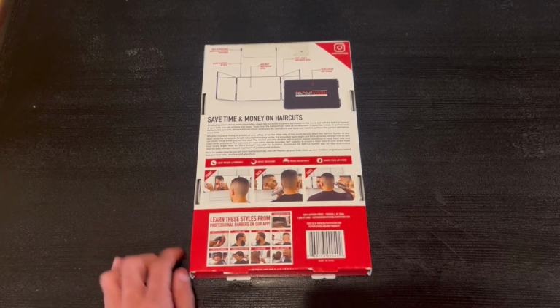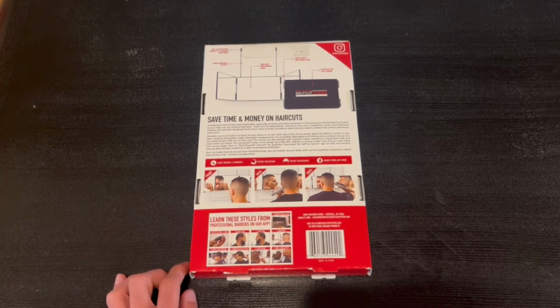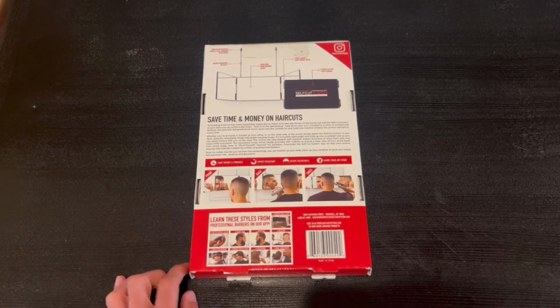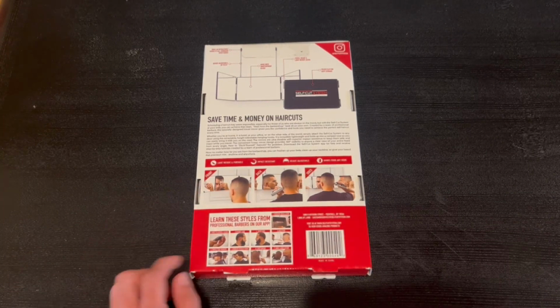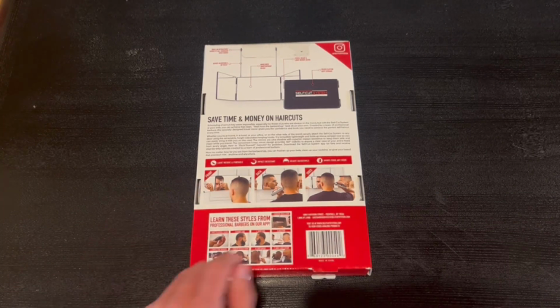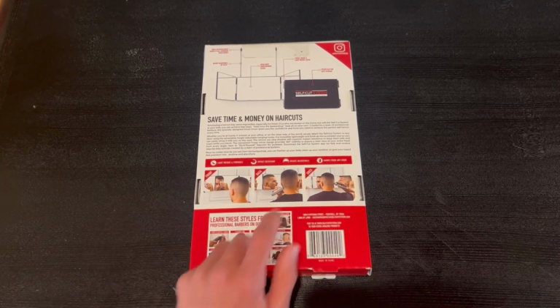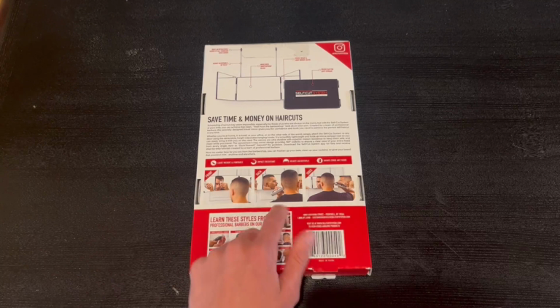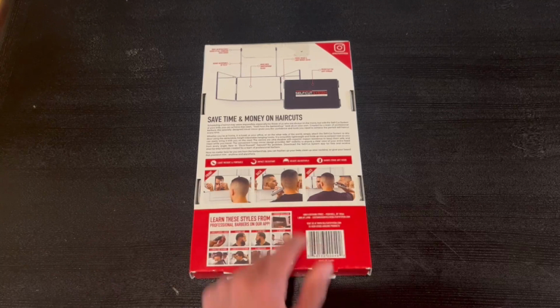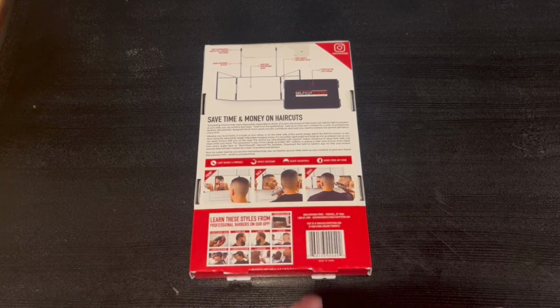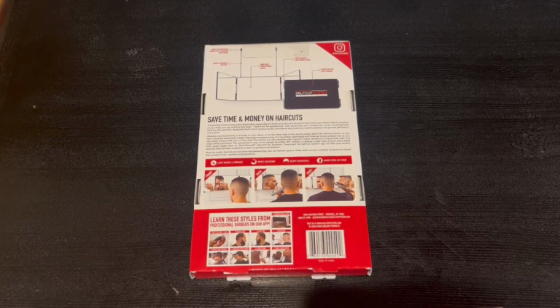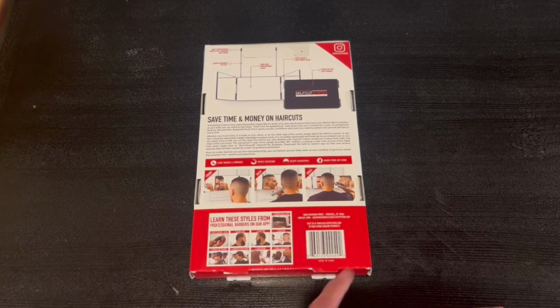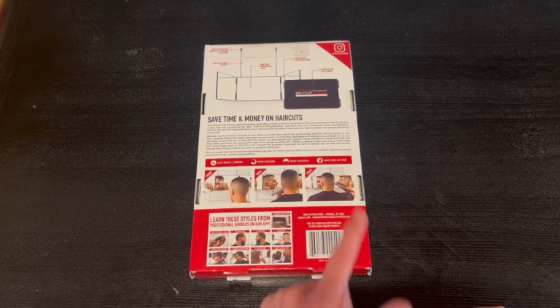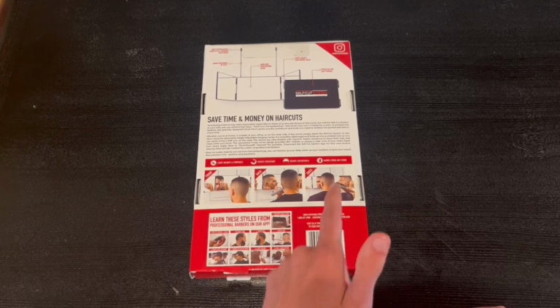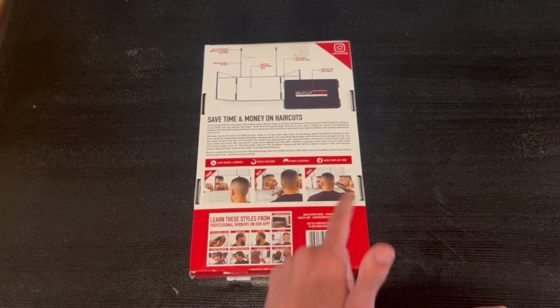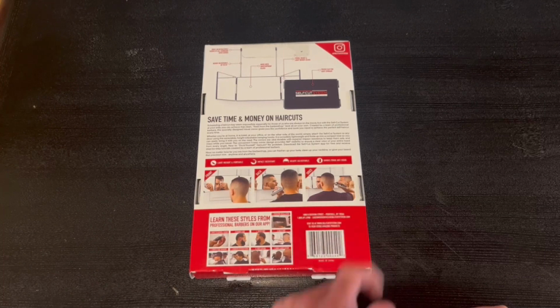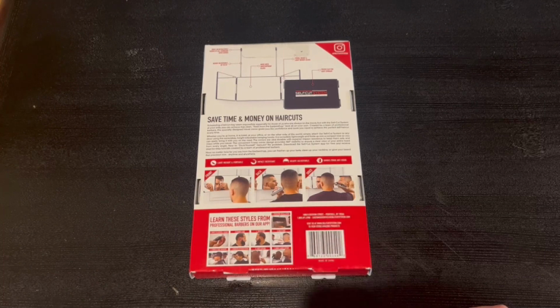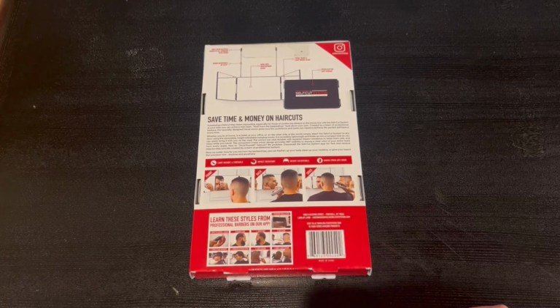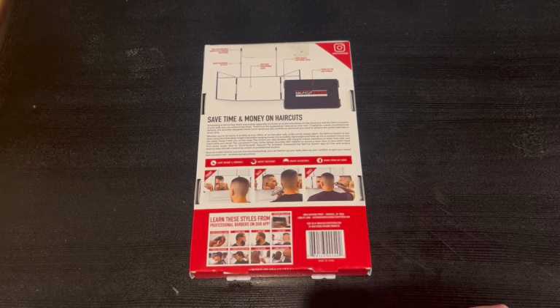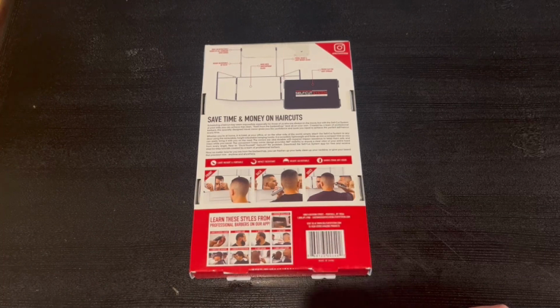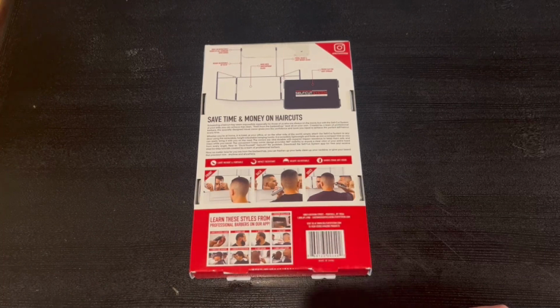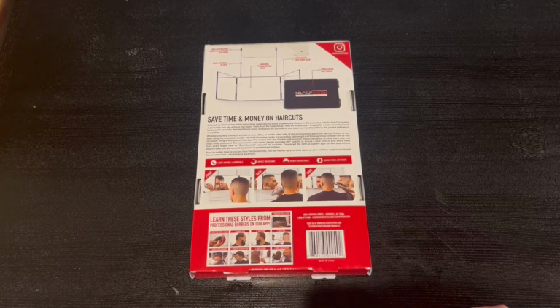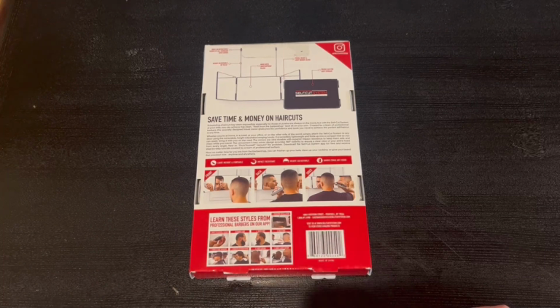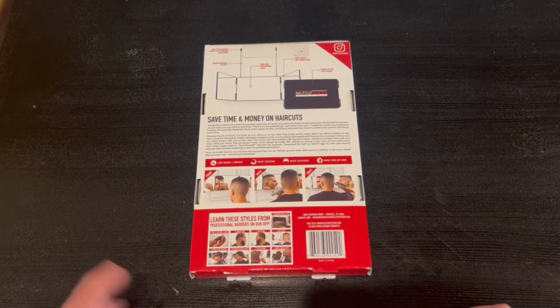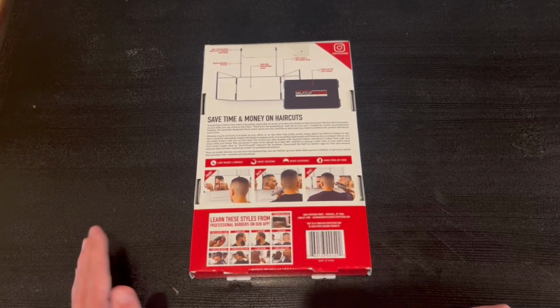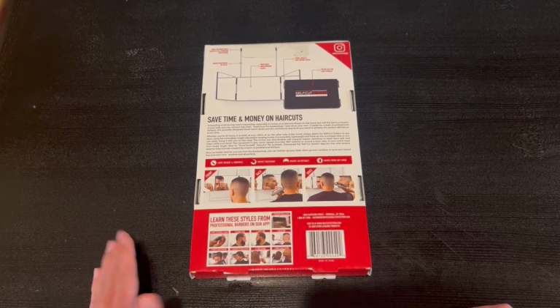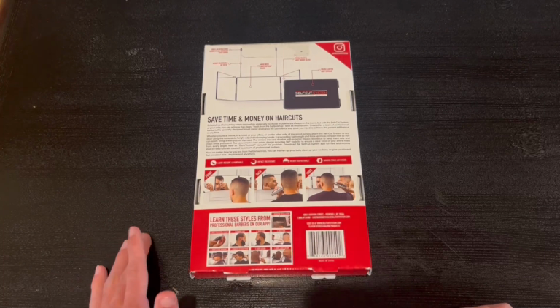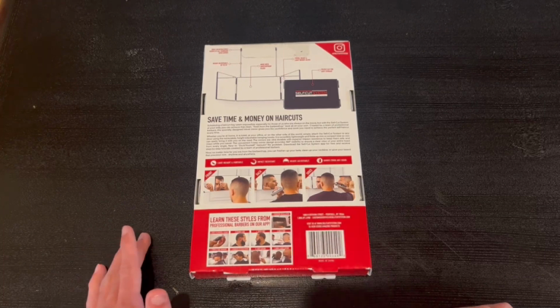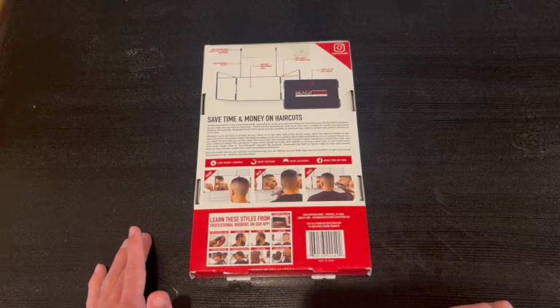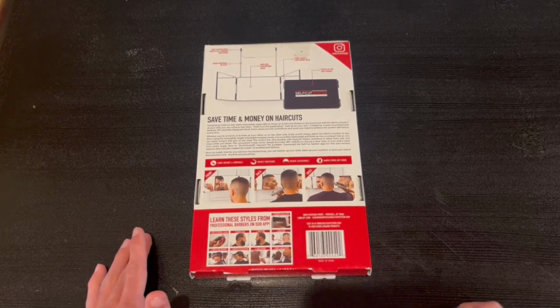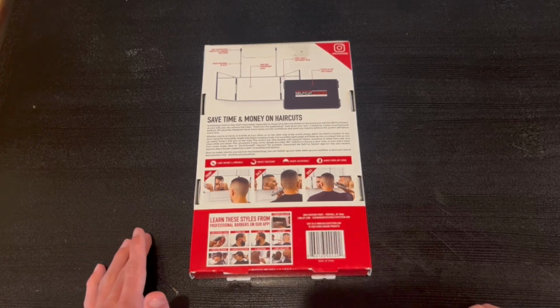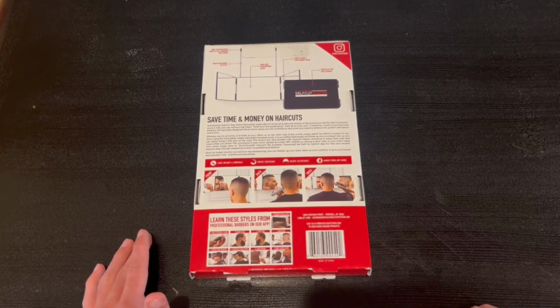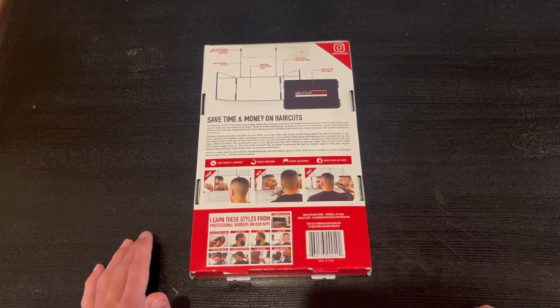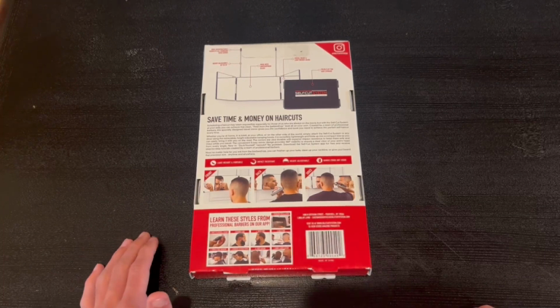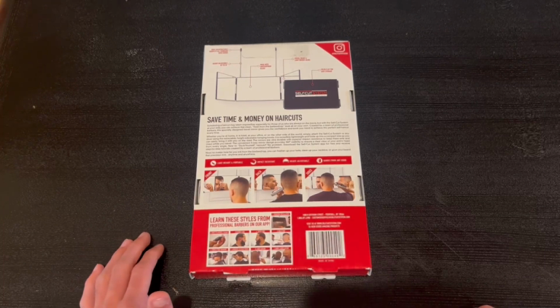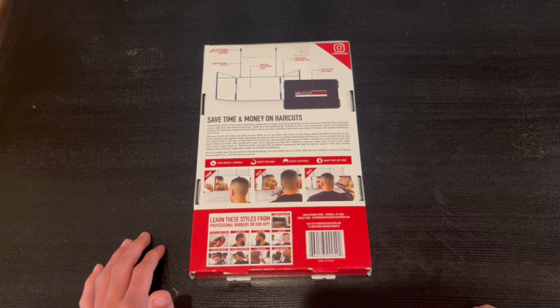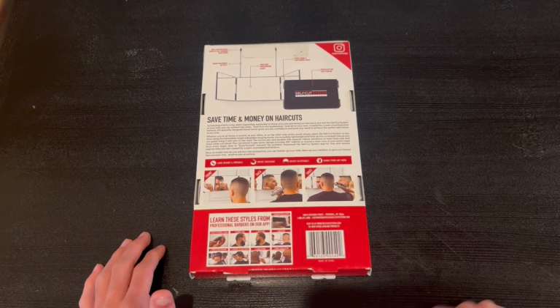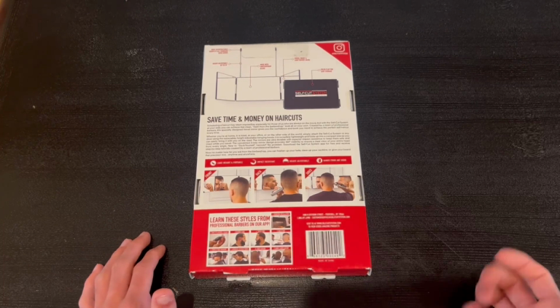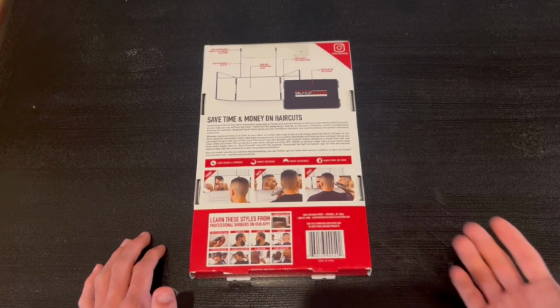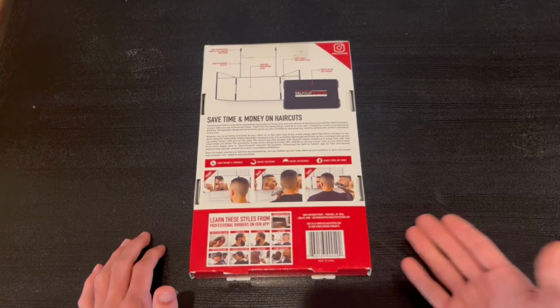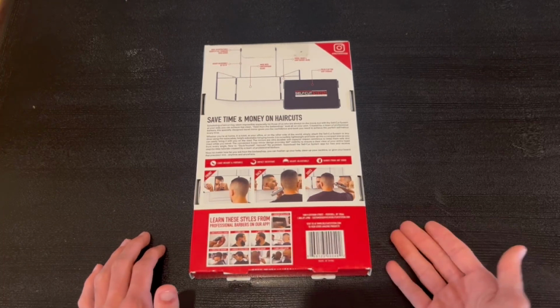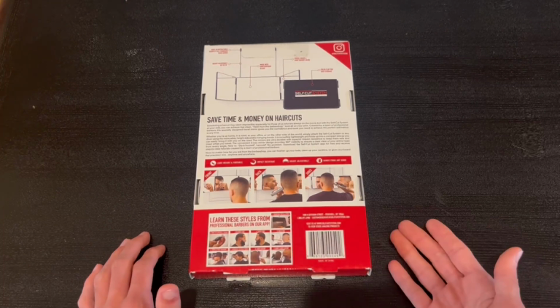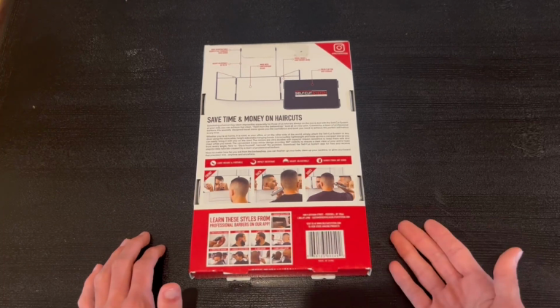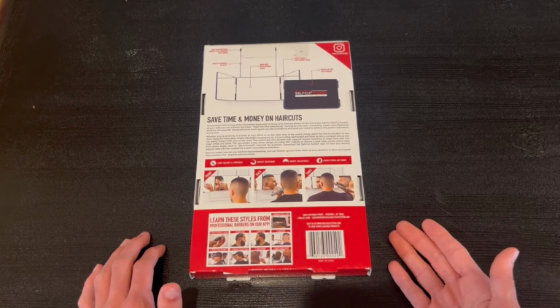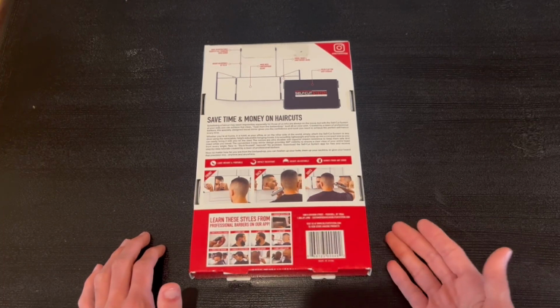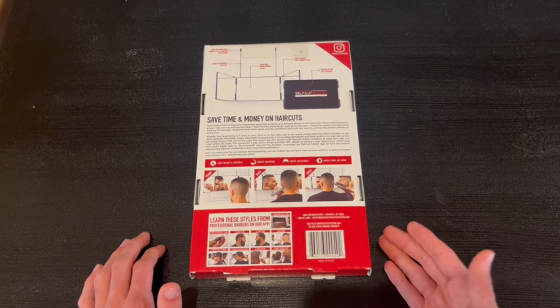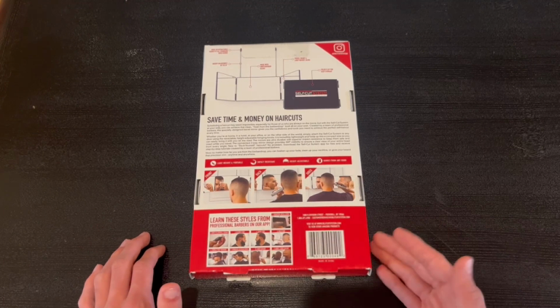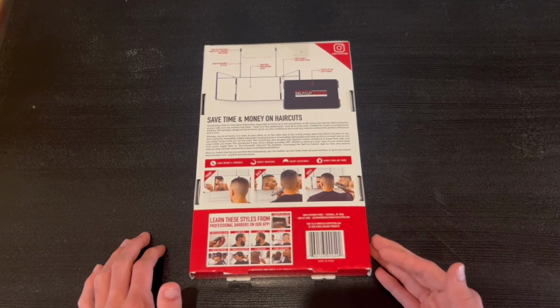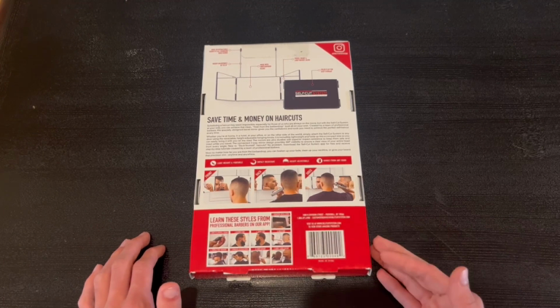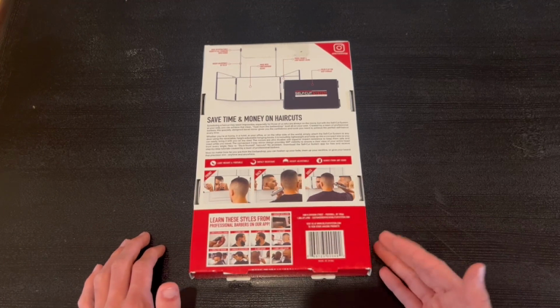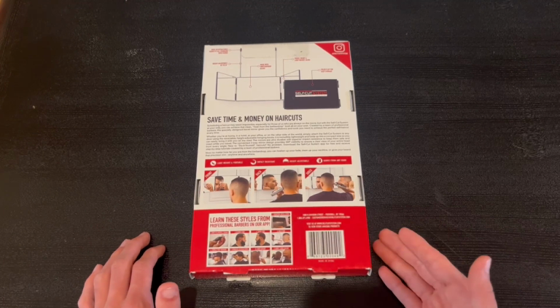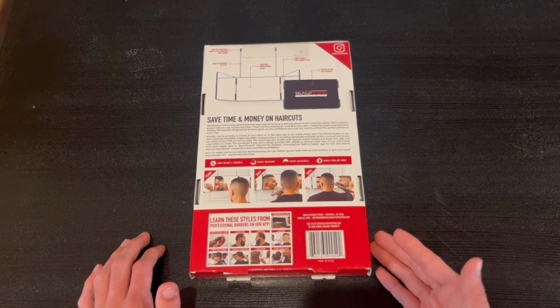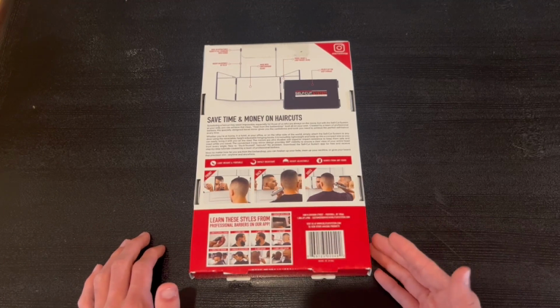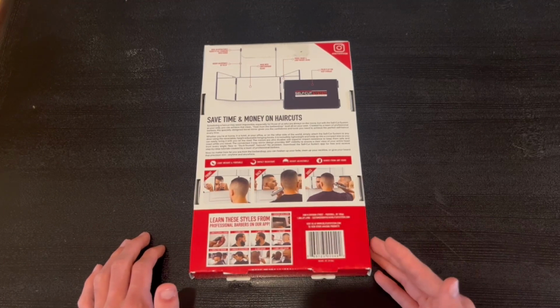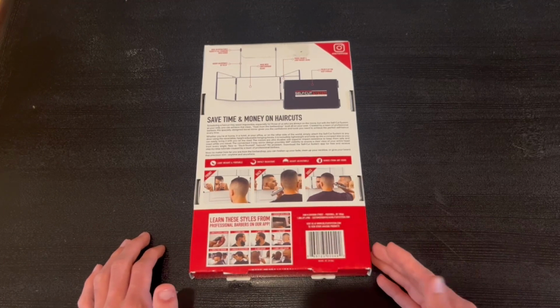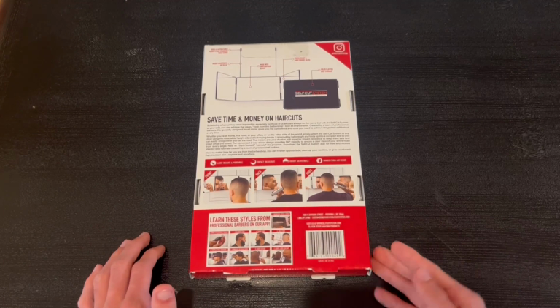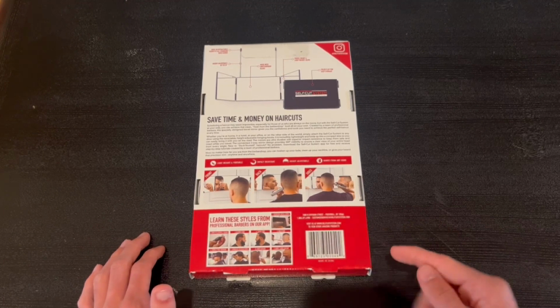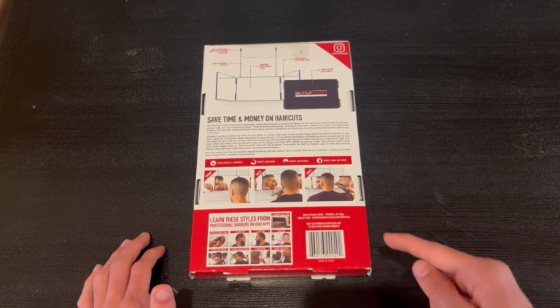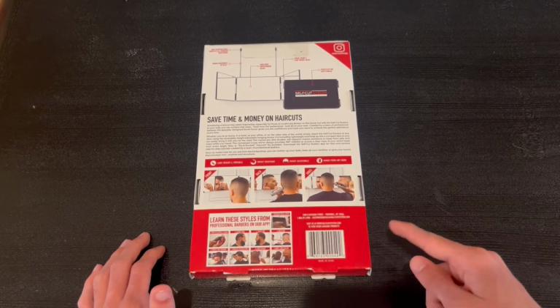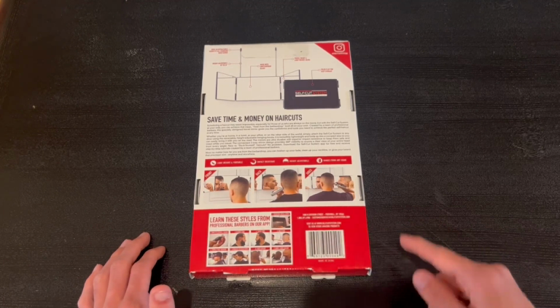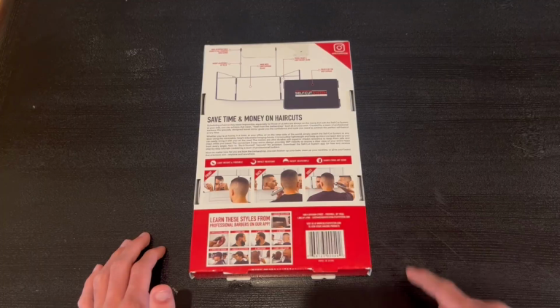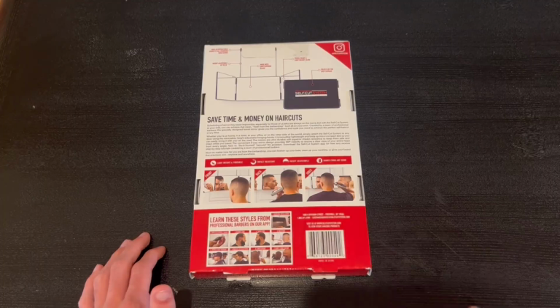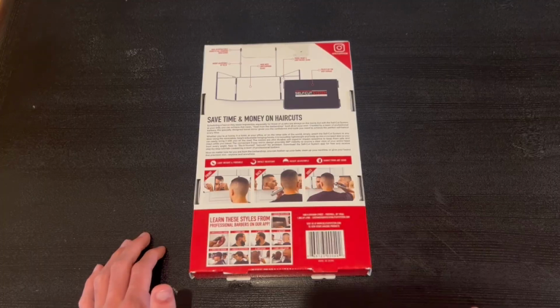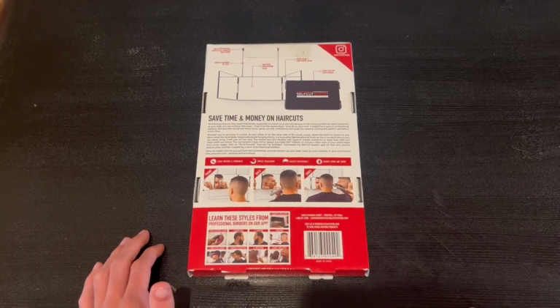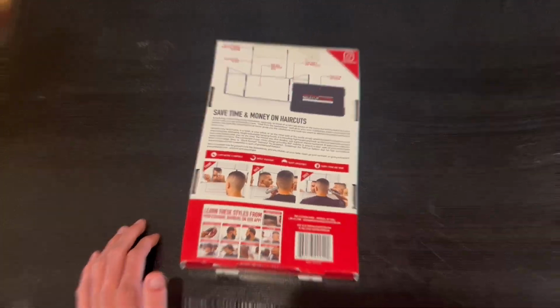You can see the front, the back, and the sides. Now I'm going to go ahead and open it up and show you guys what's inside.